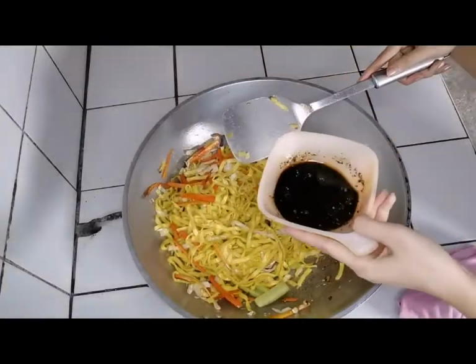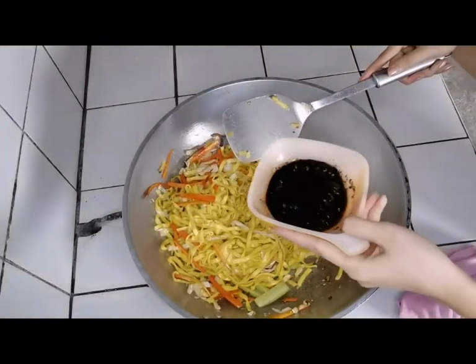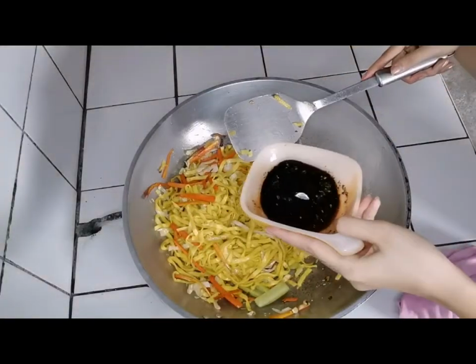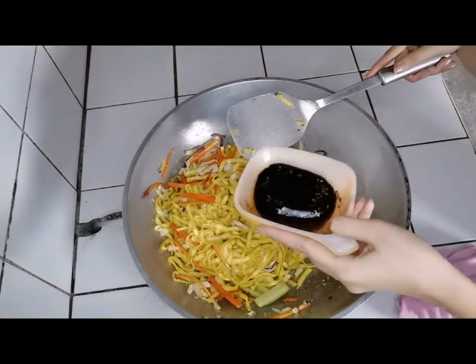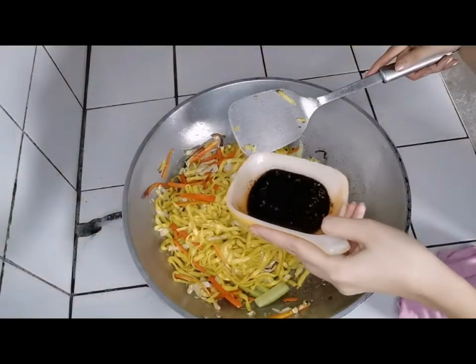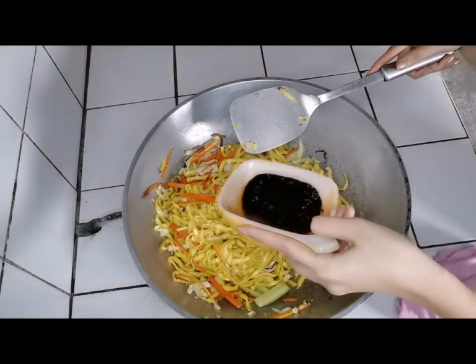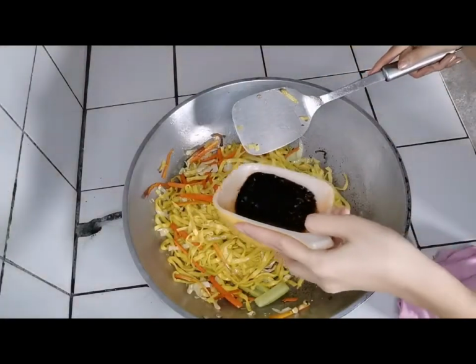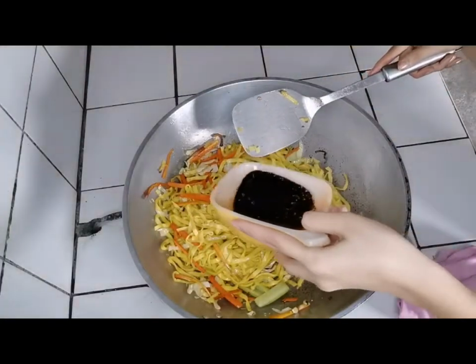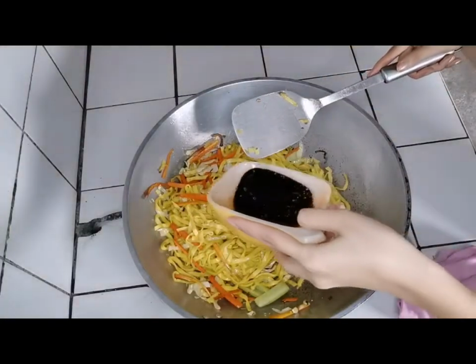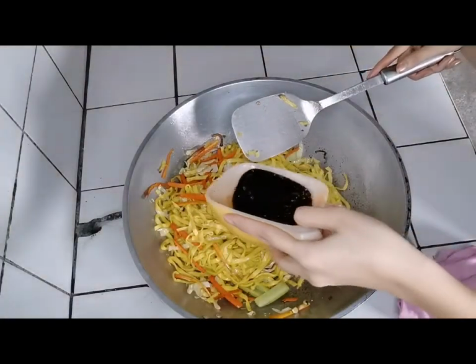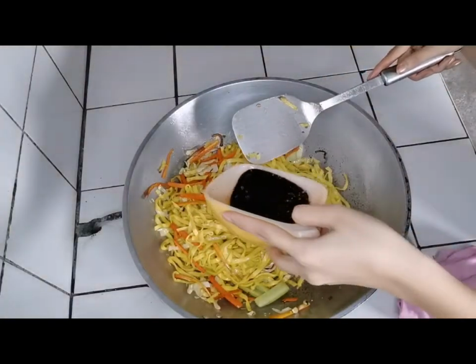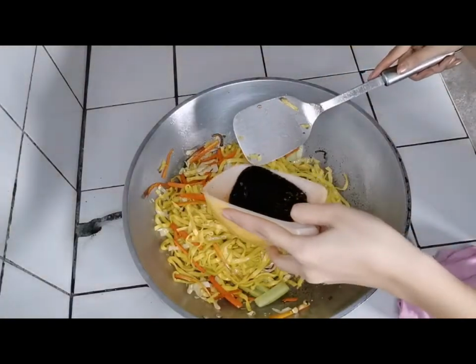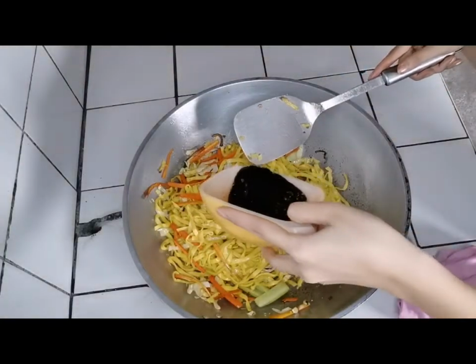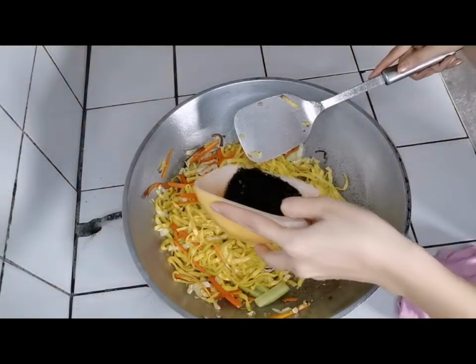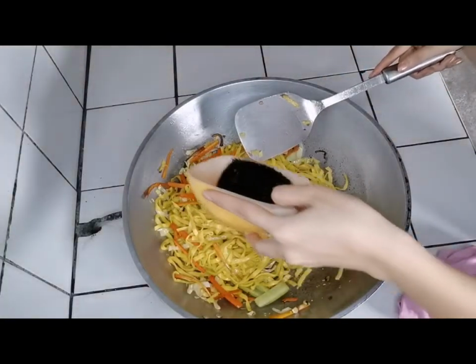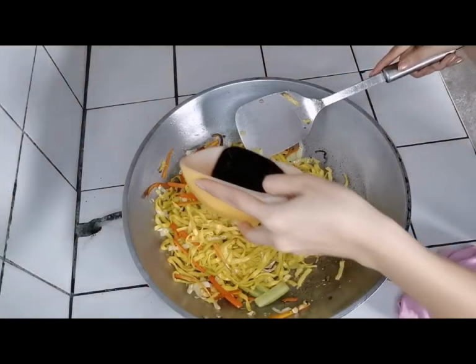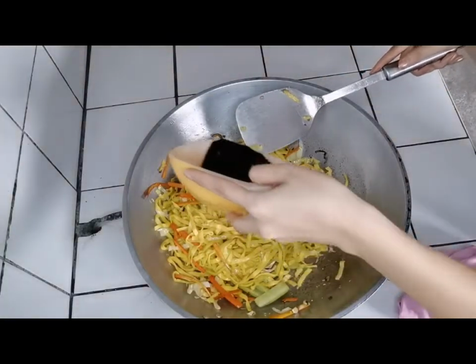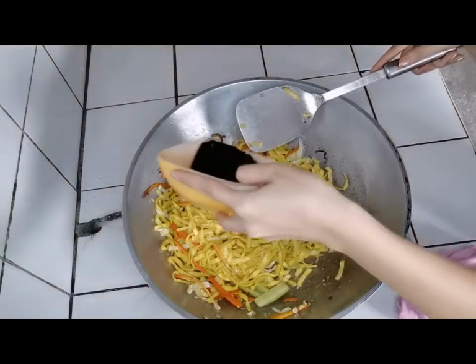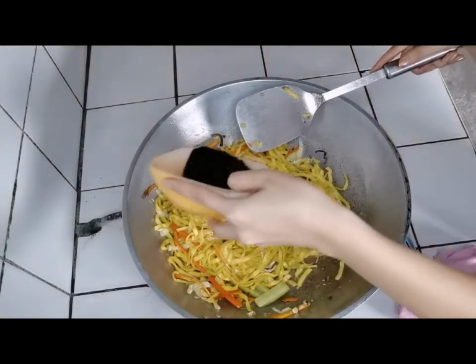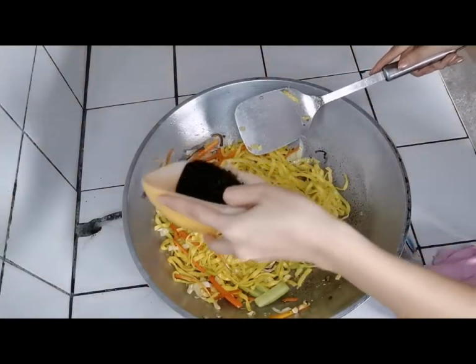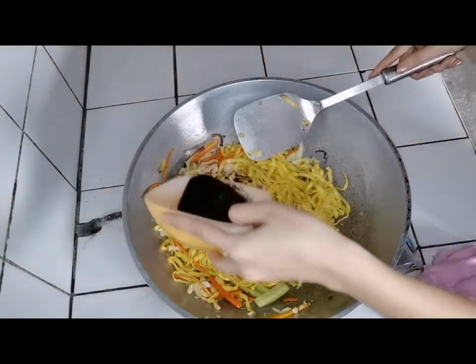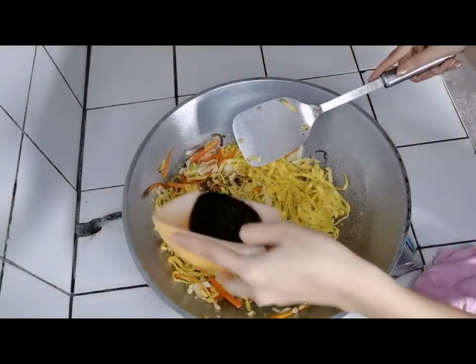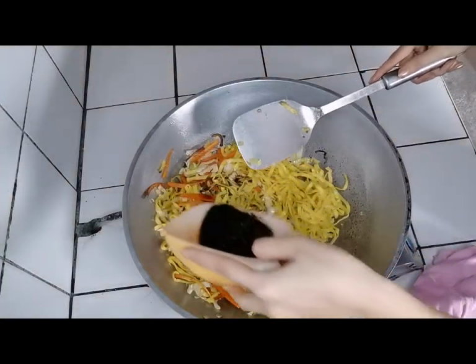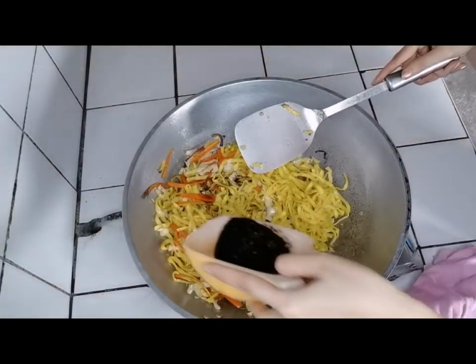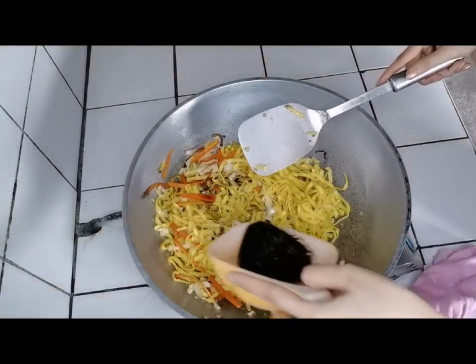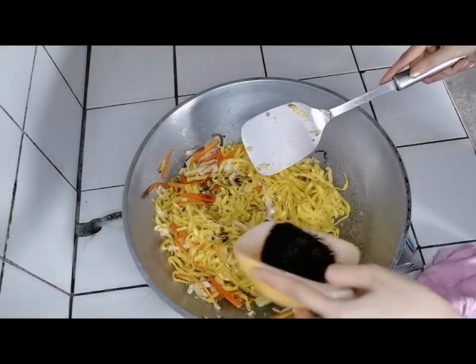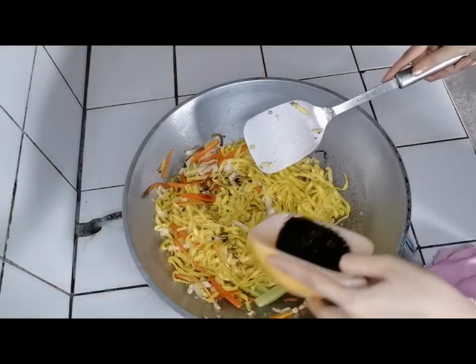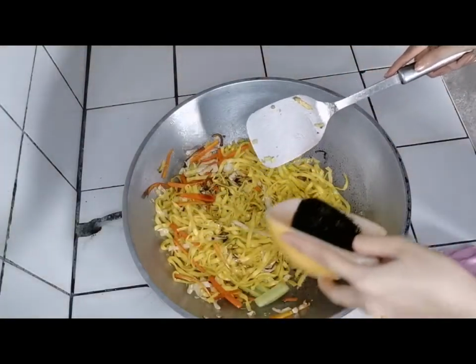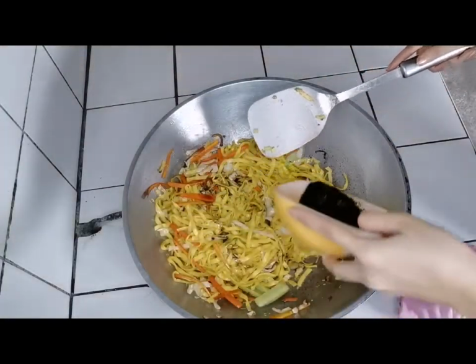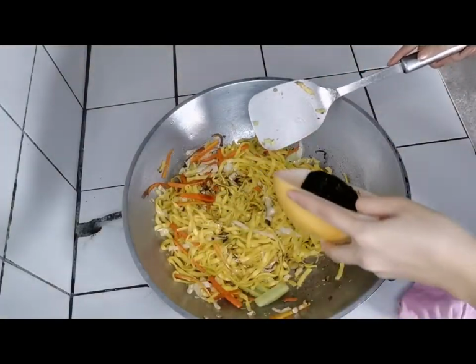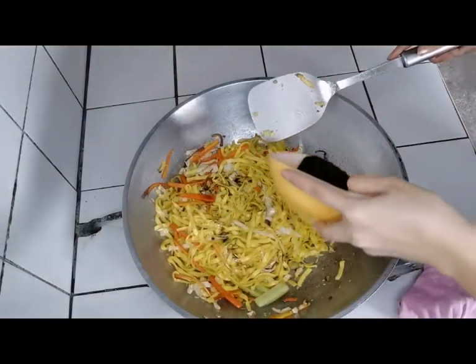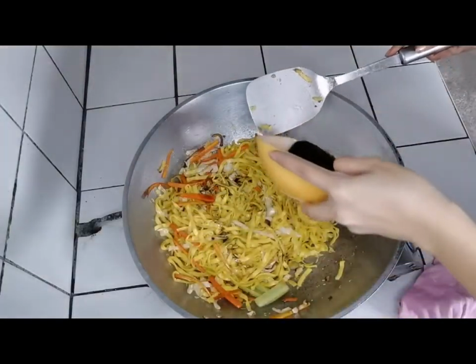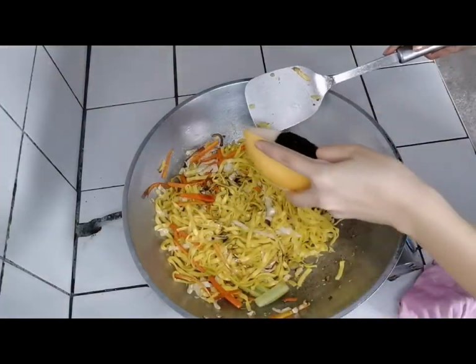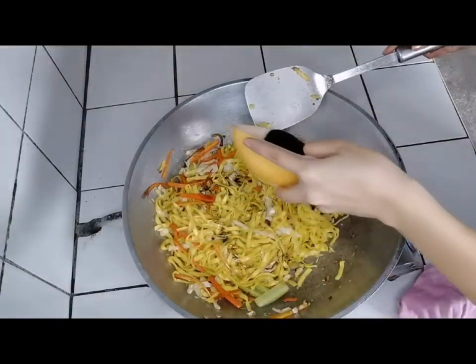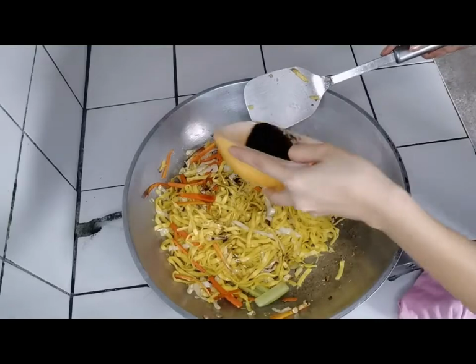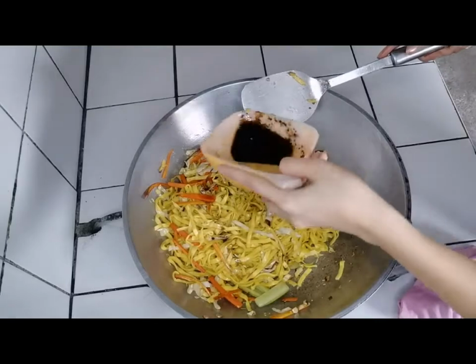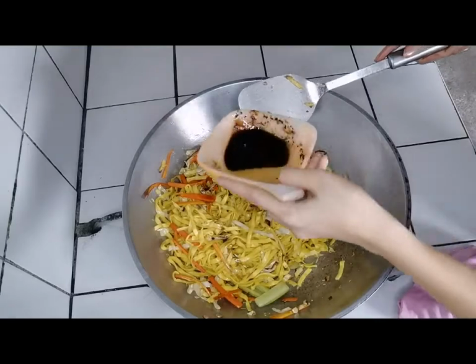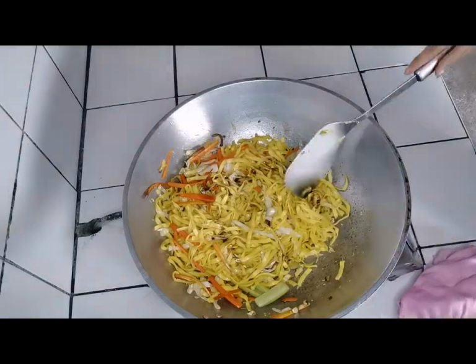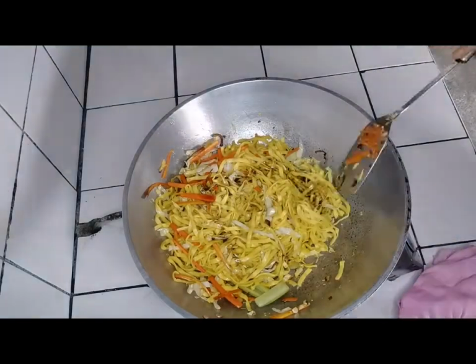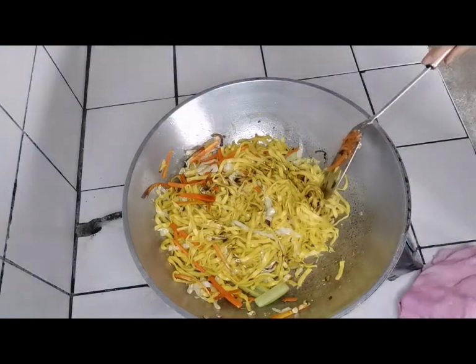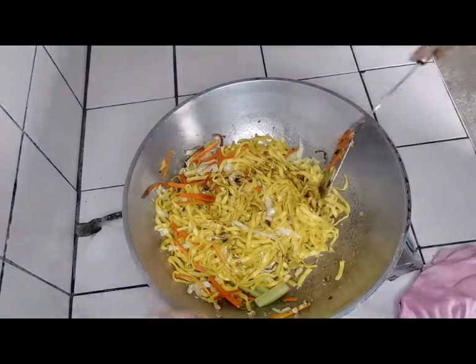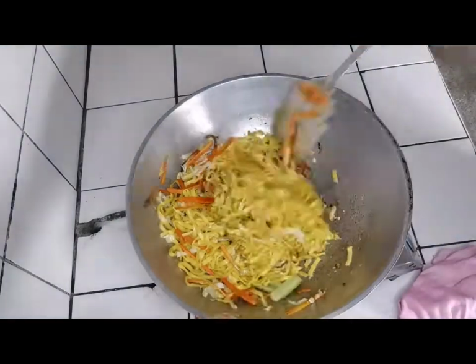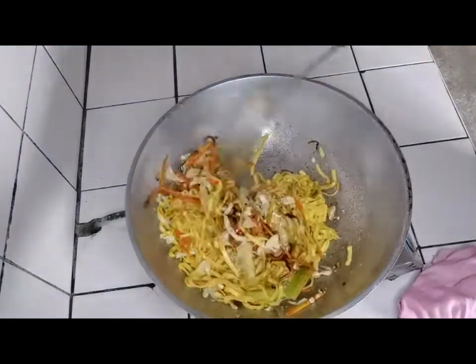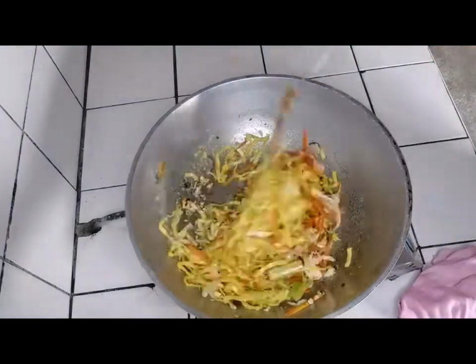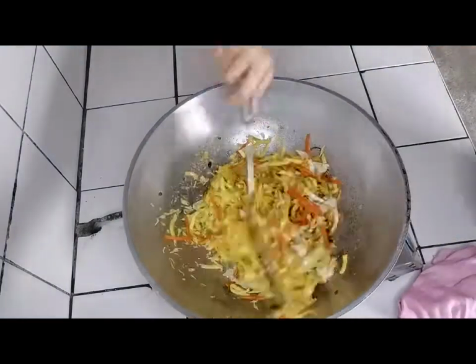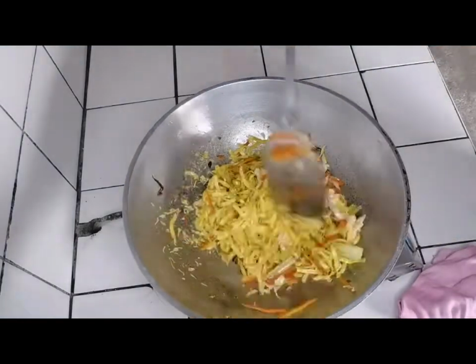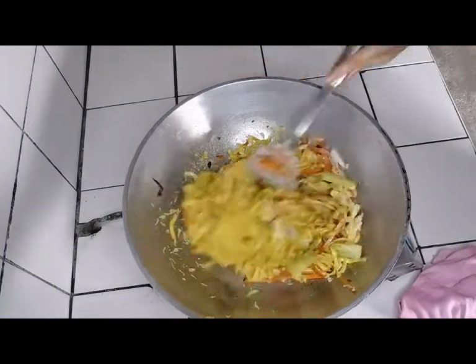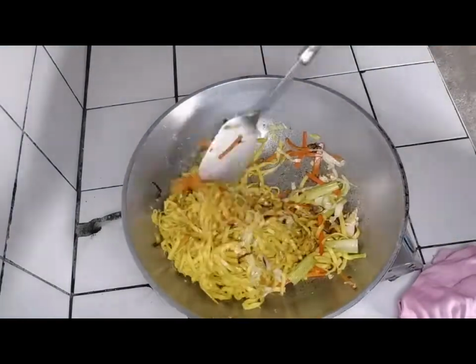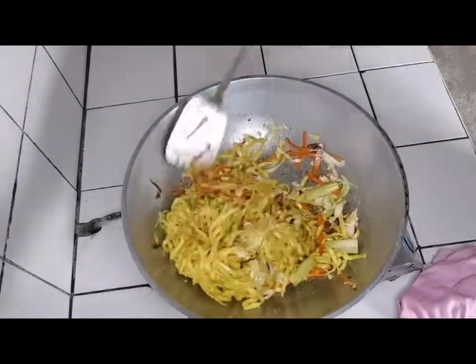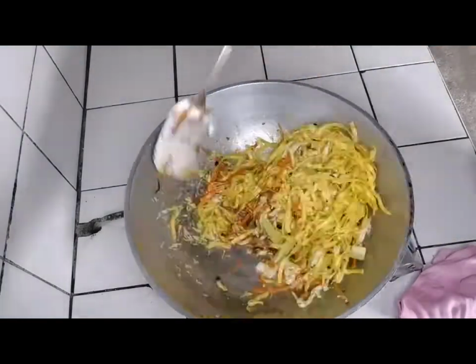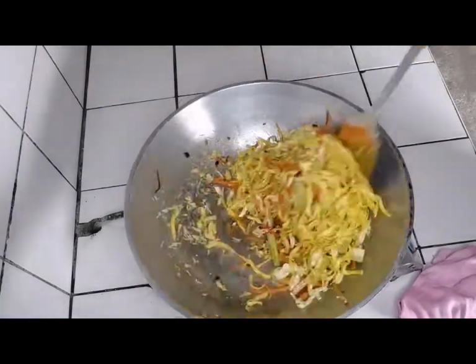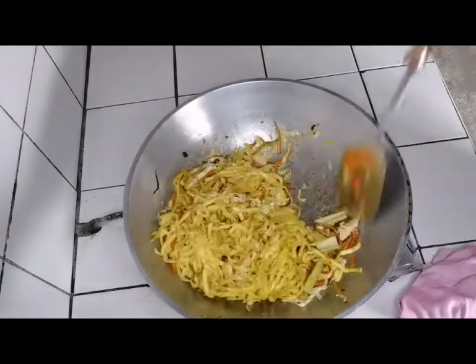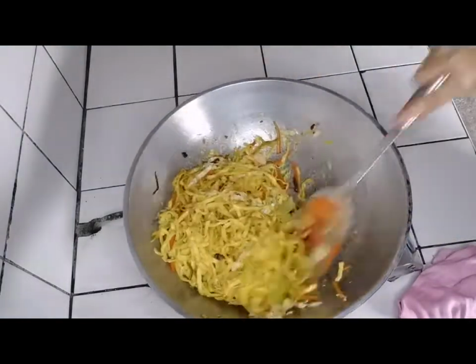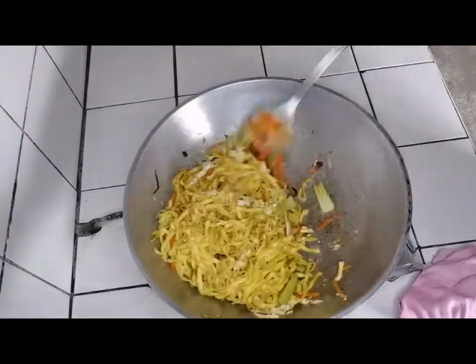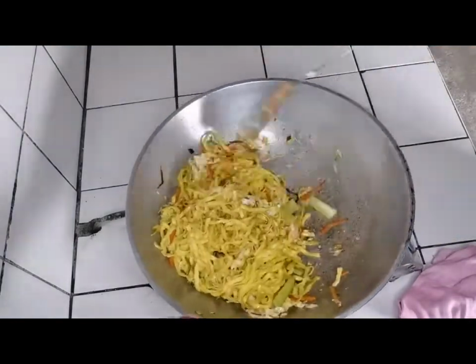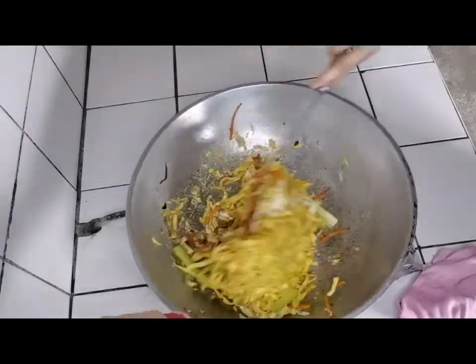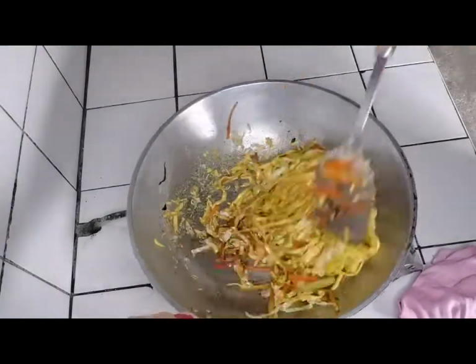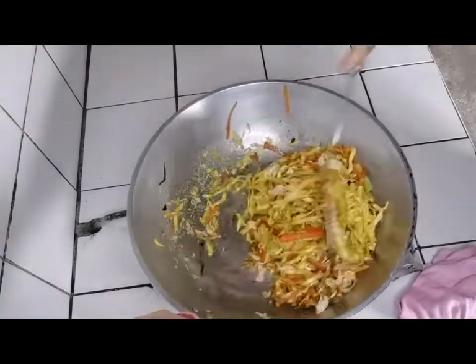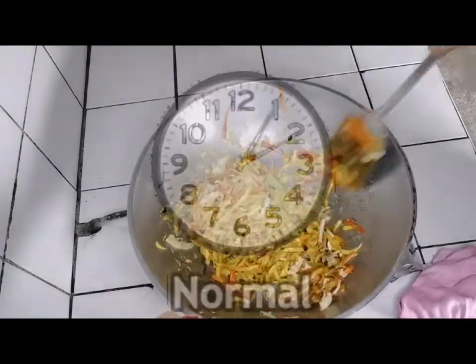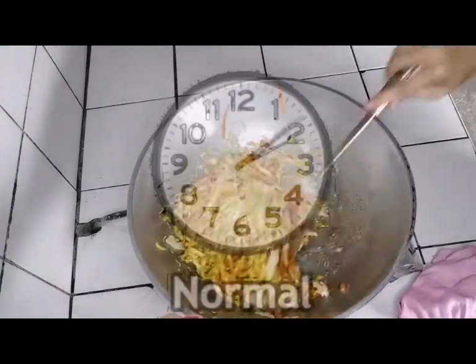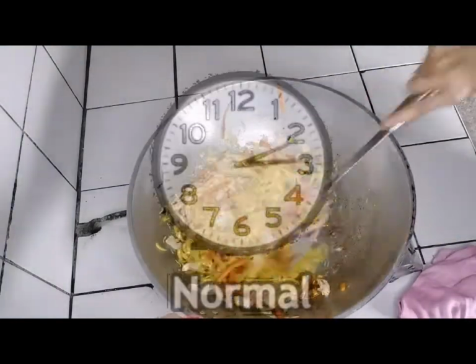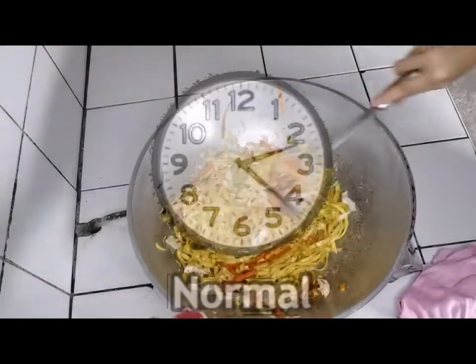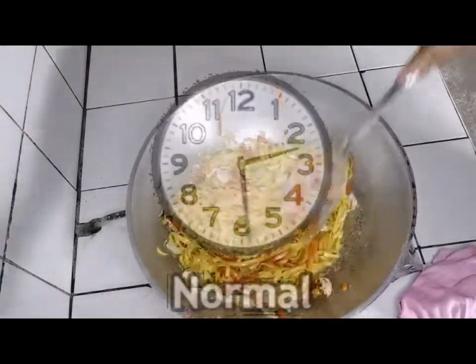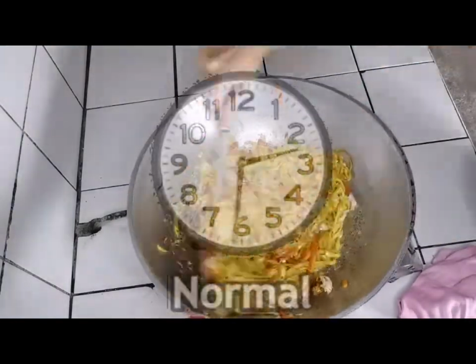And for the last procedure, pour the mixed sauce that you made. Then cook for 1 minute.